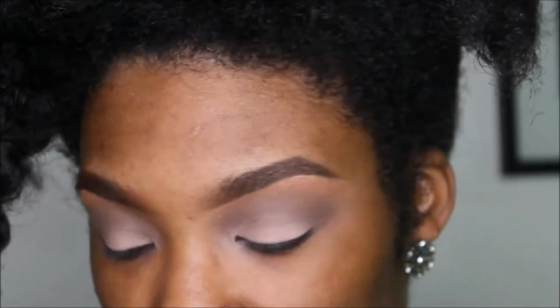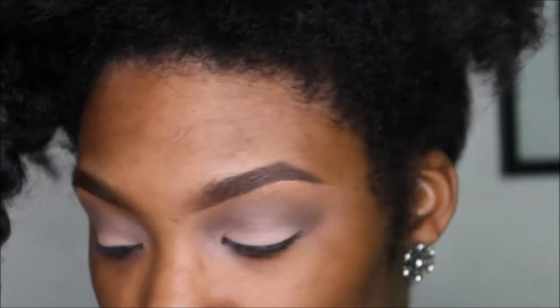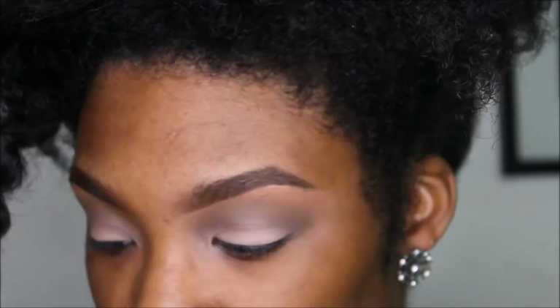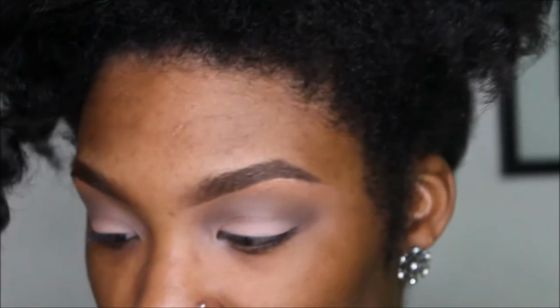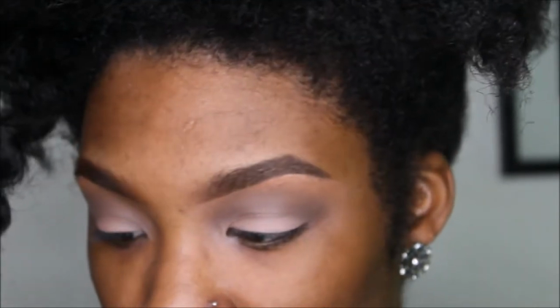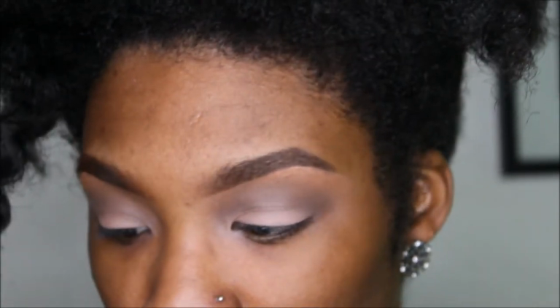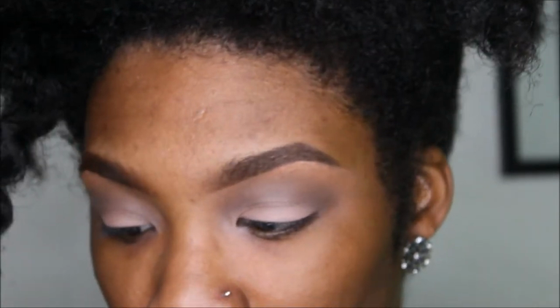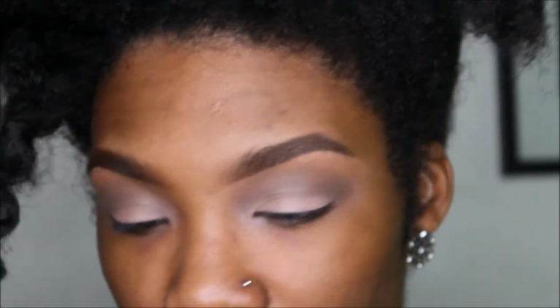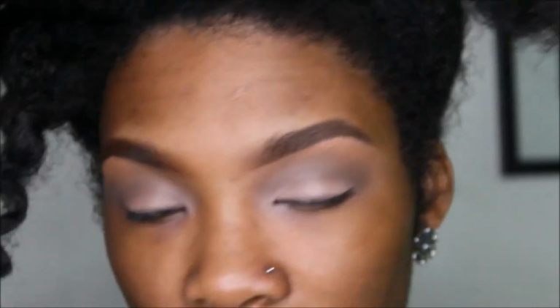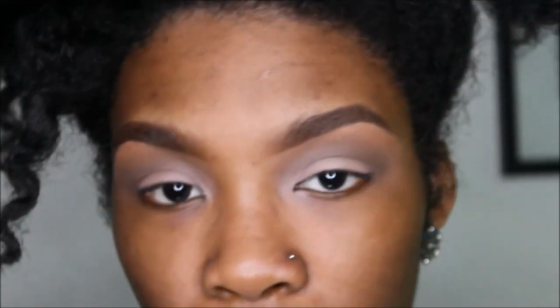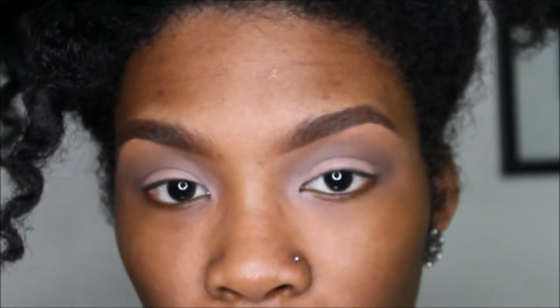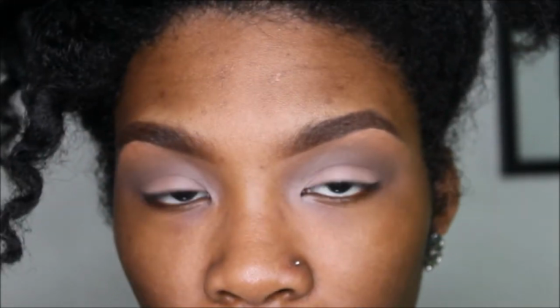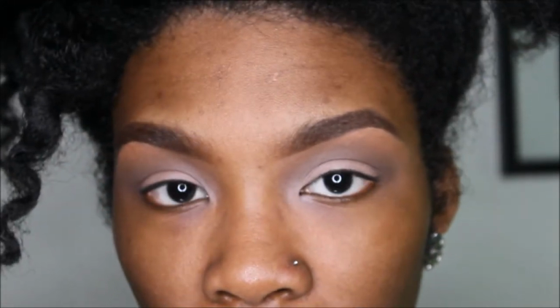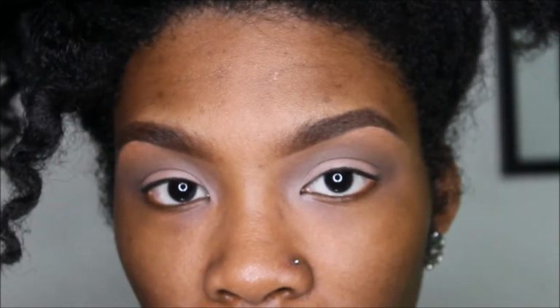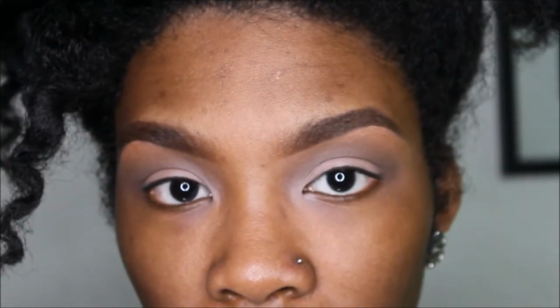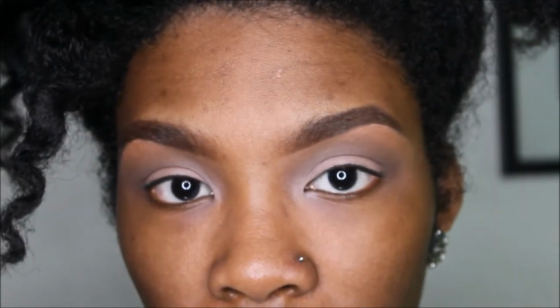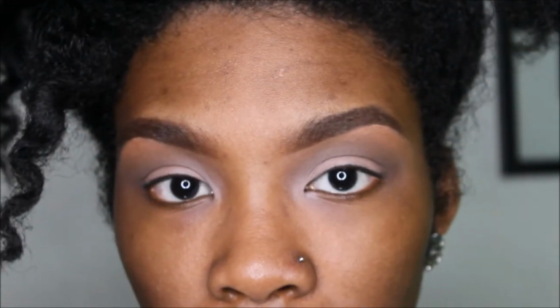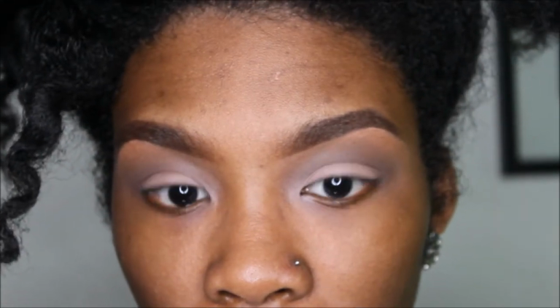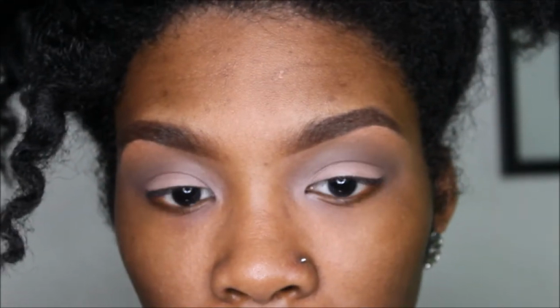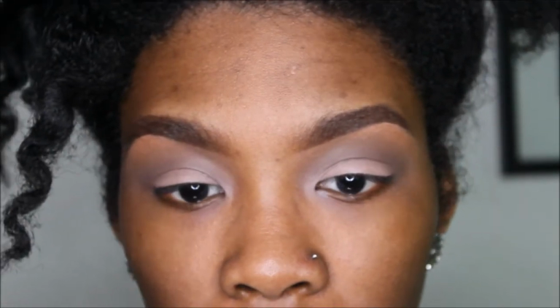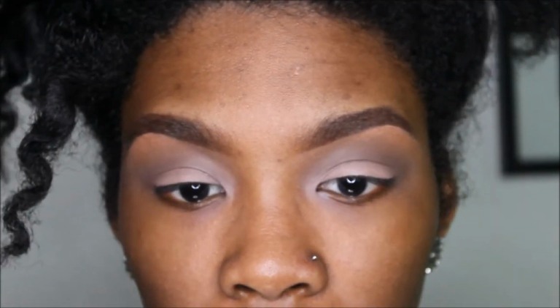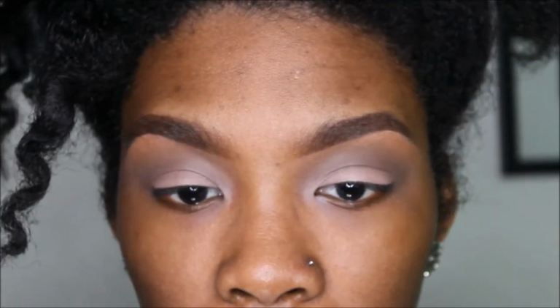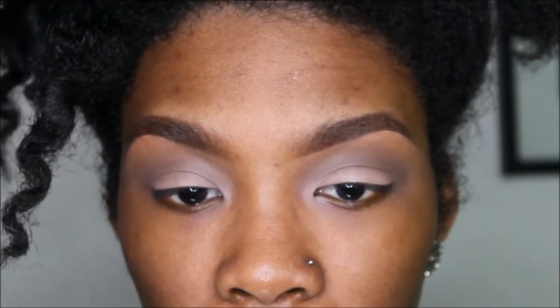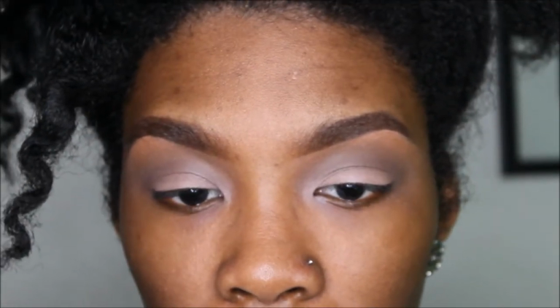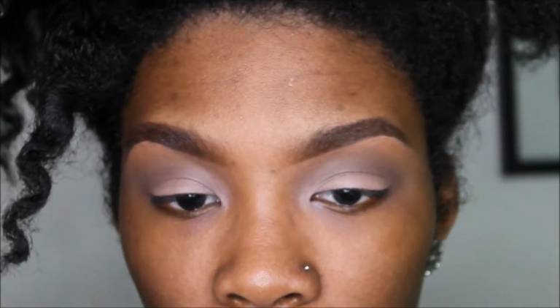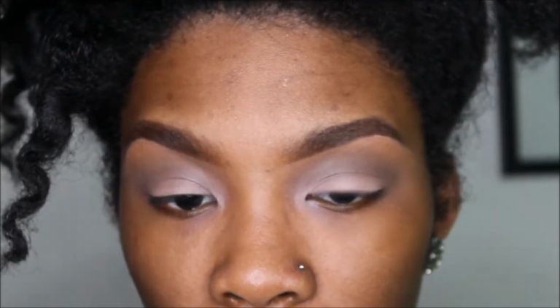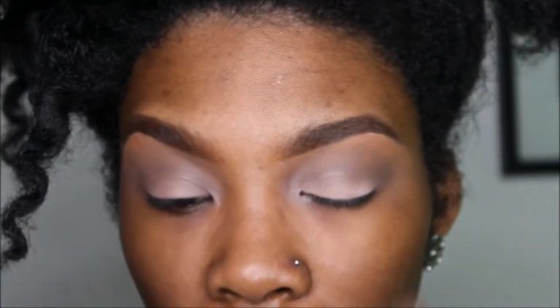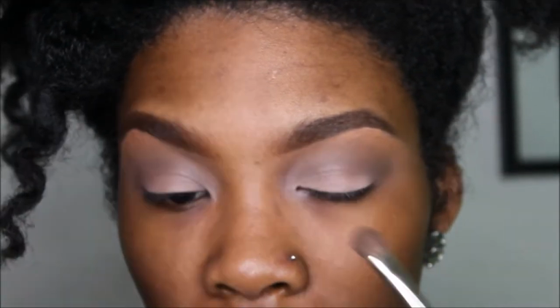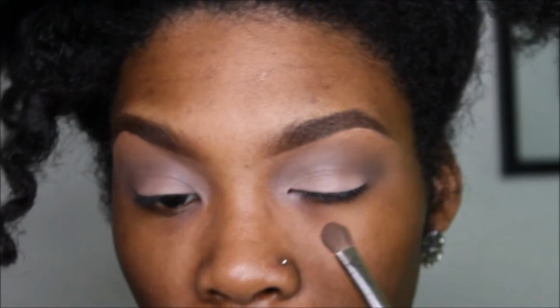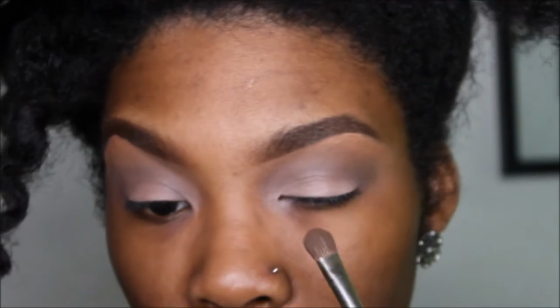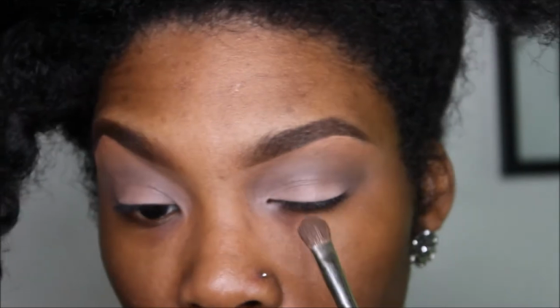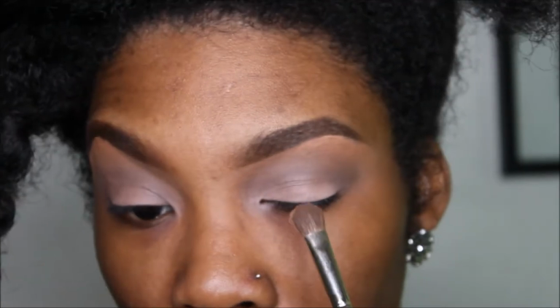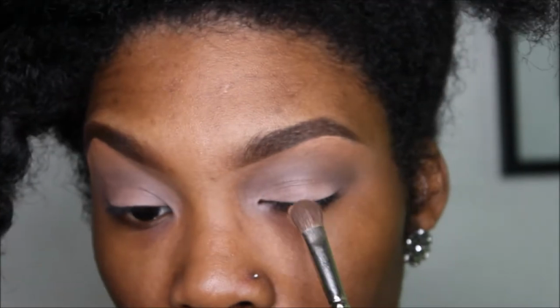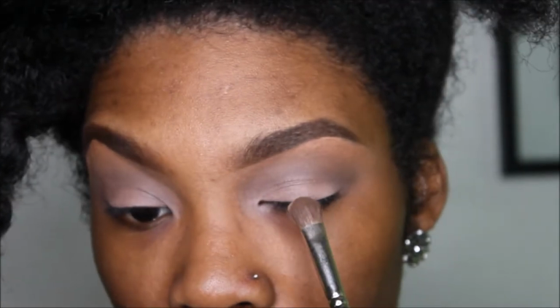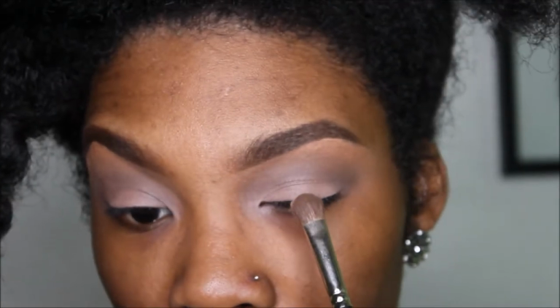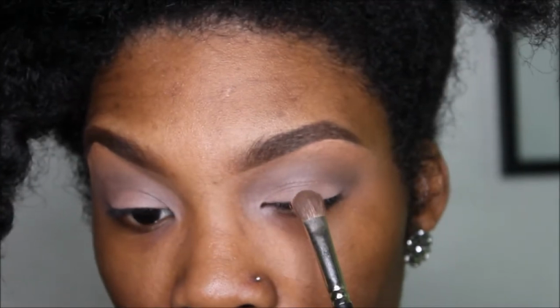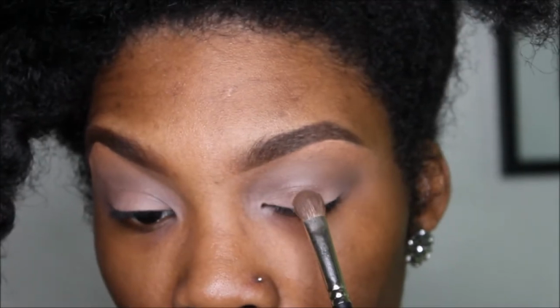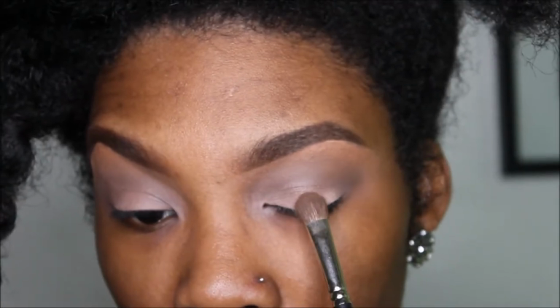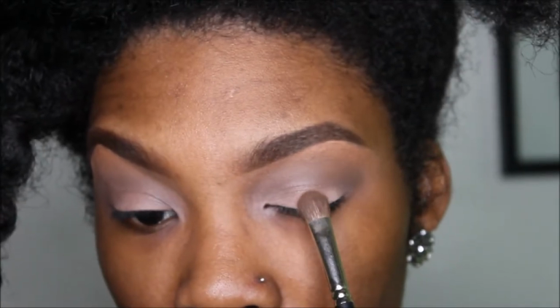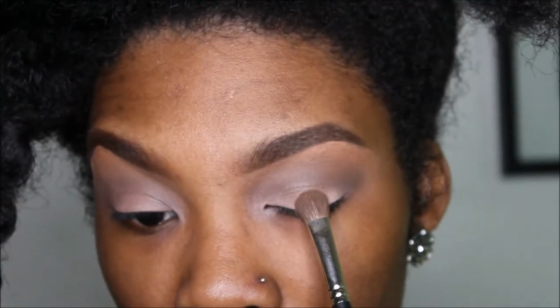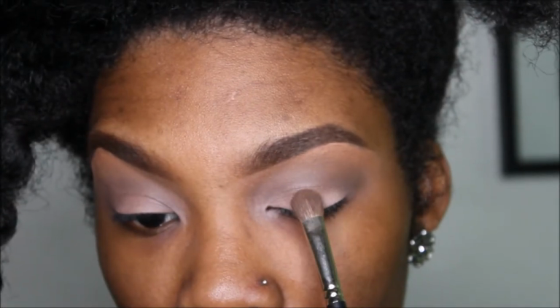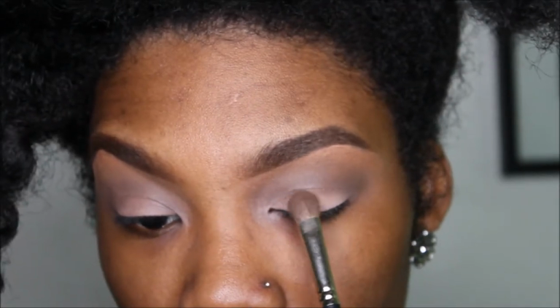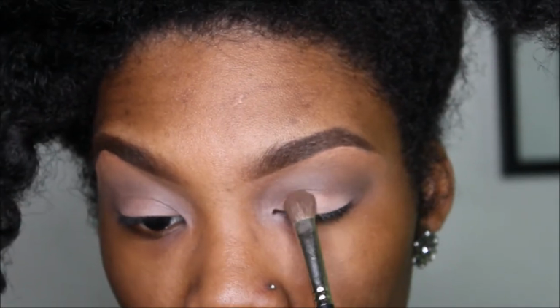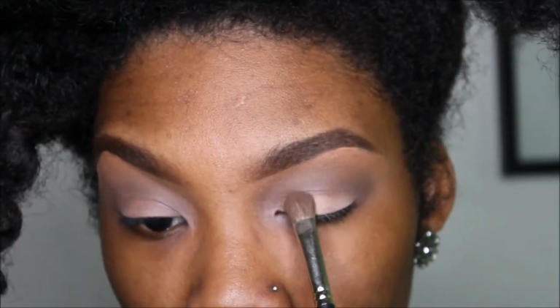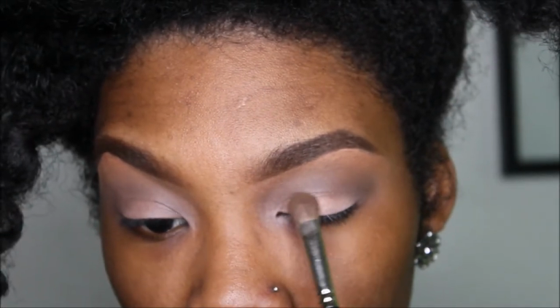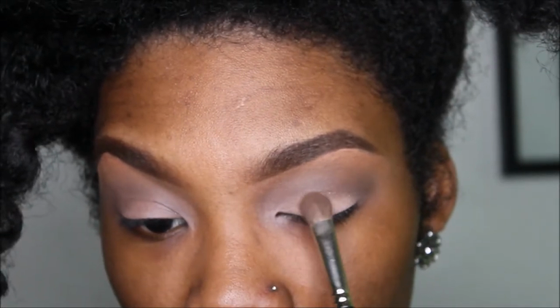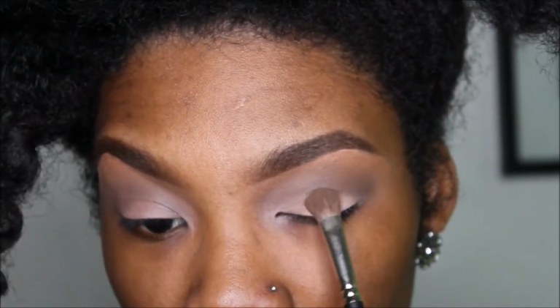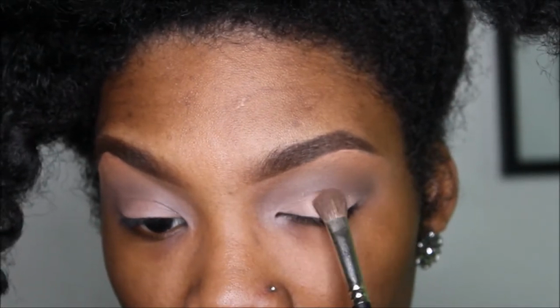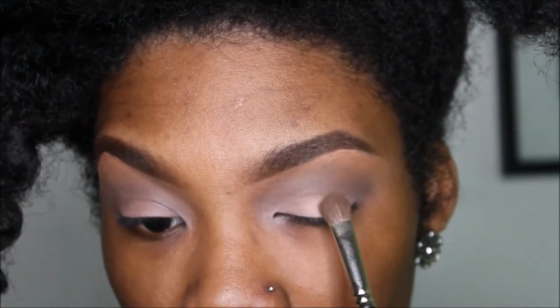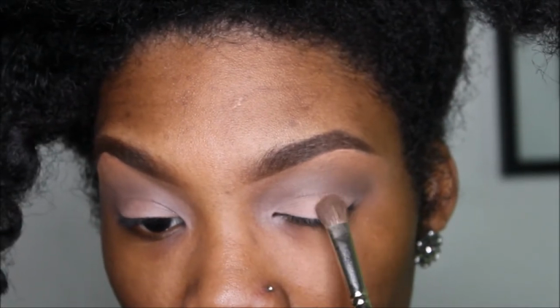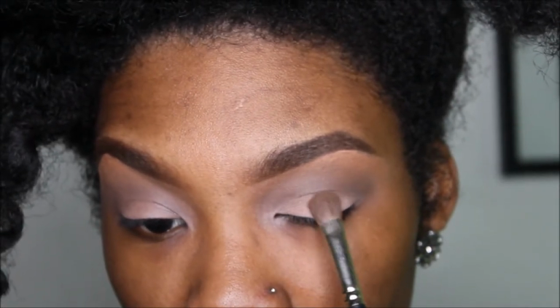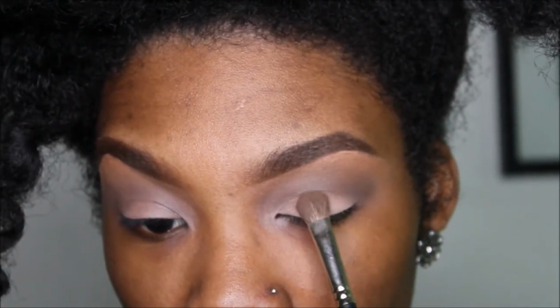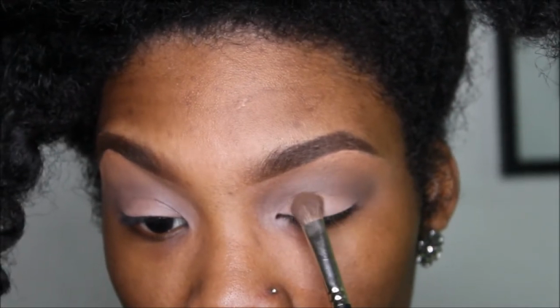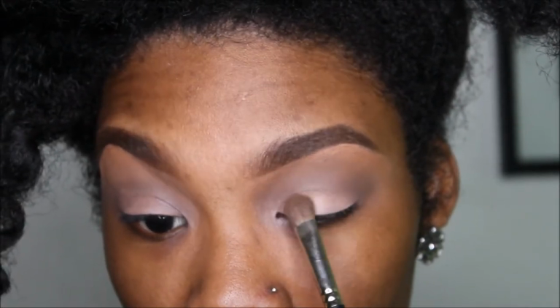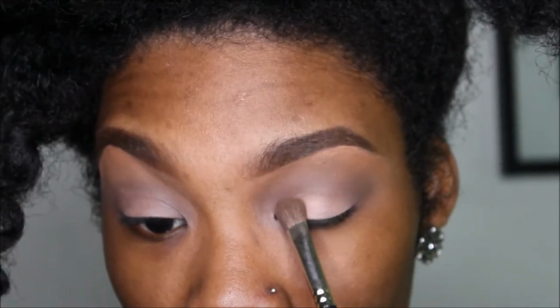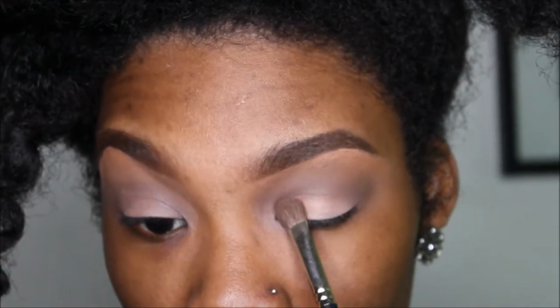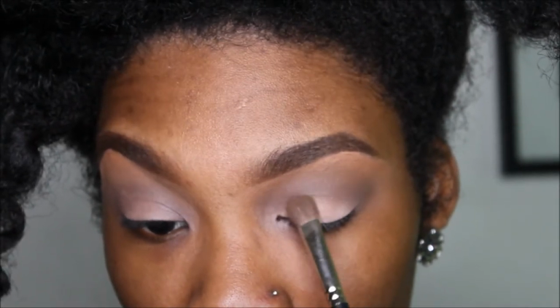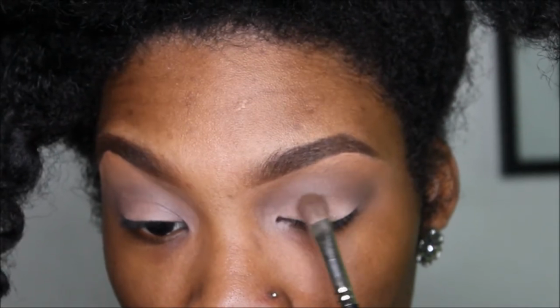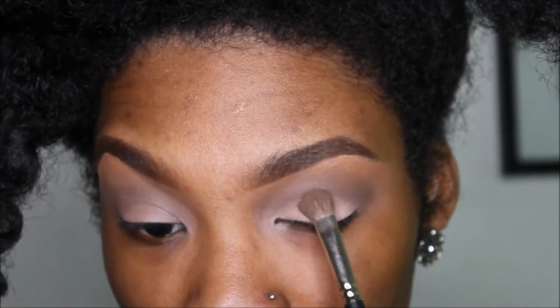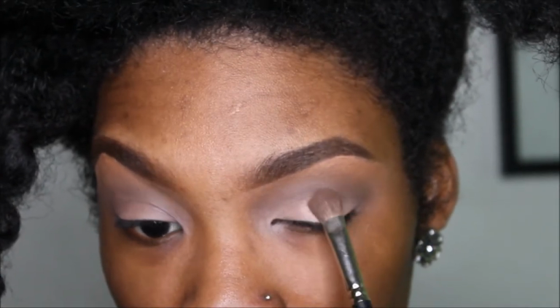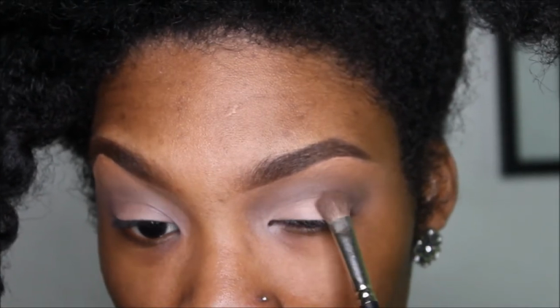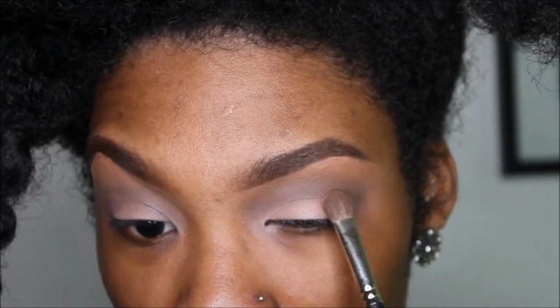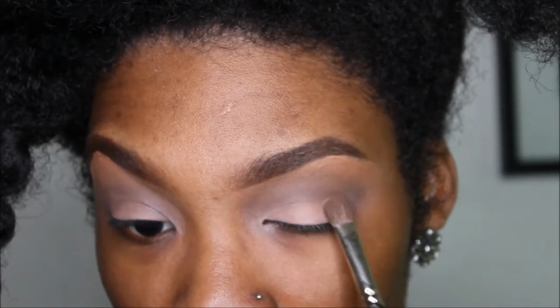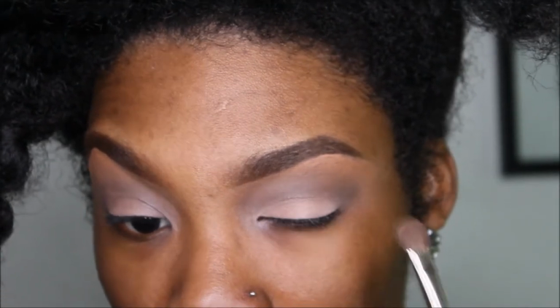This is of course Purely Naked by Makeupique. We're just going to repack that on.